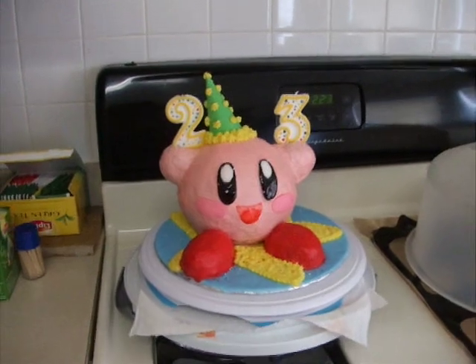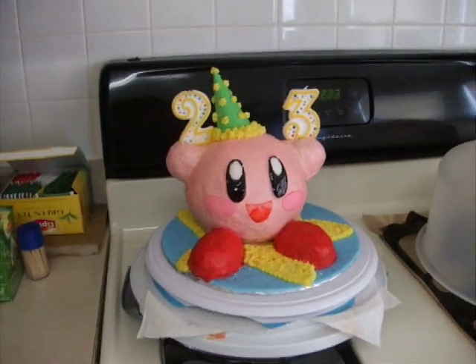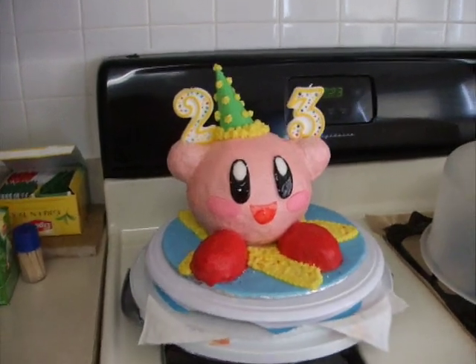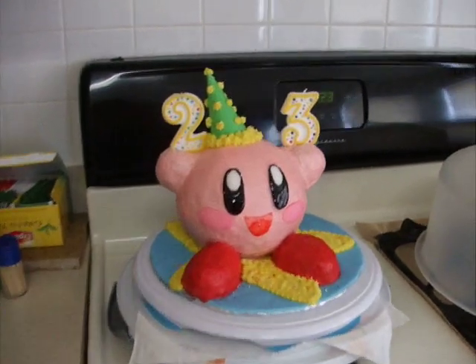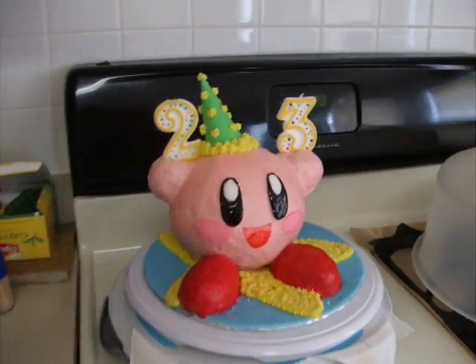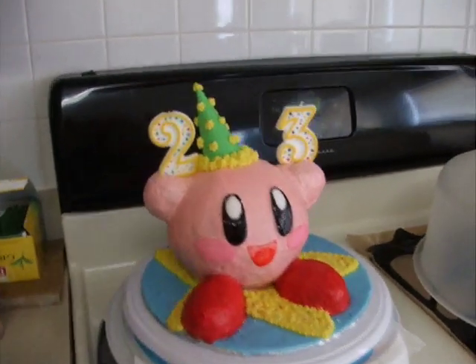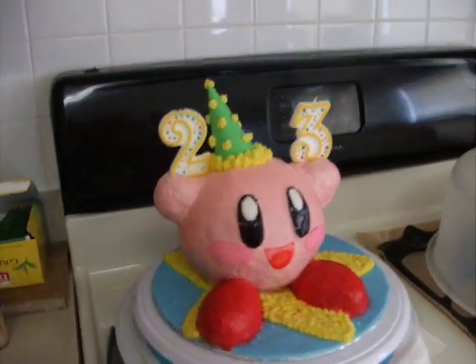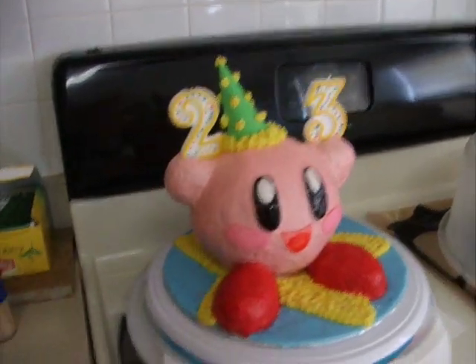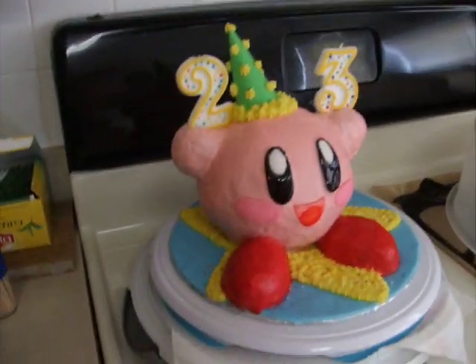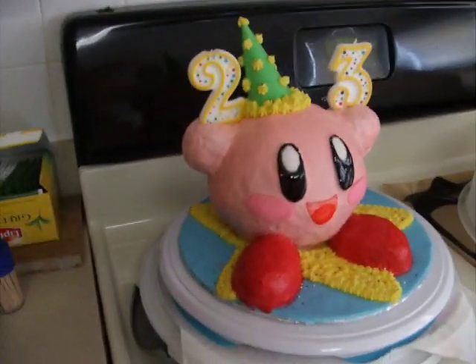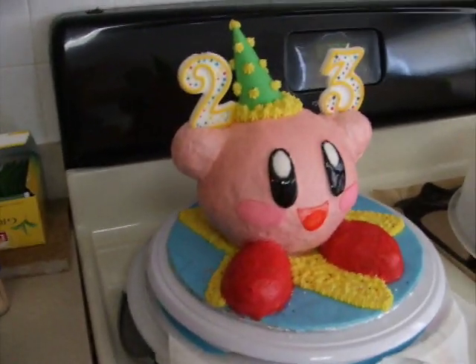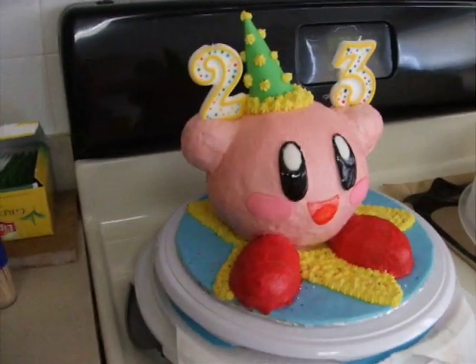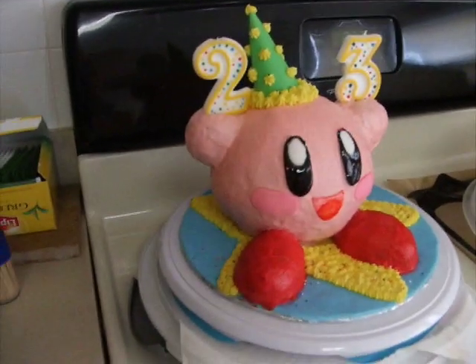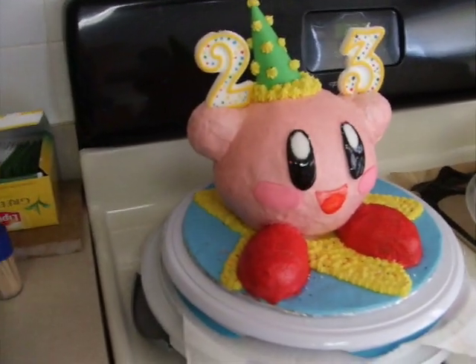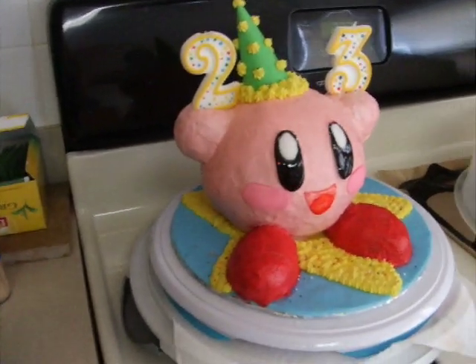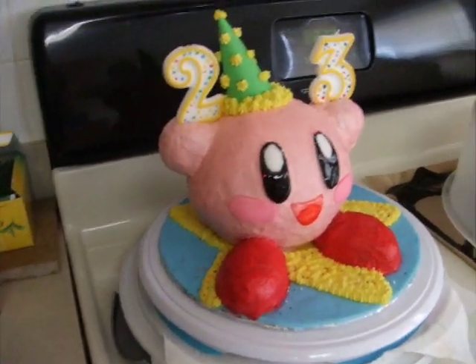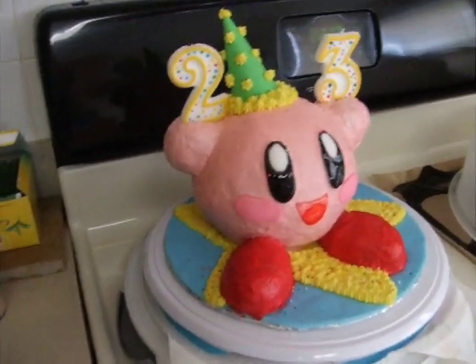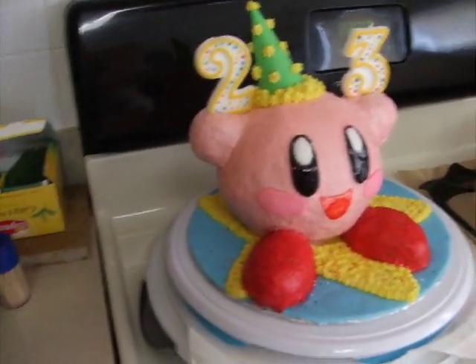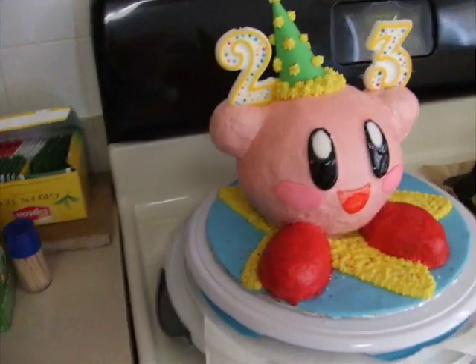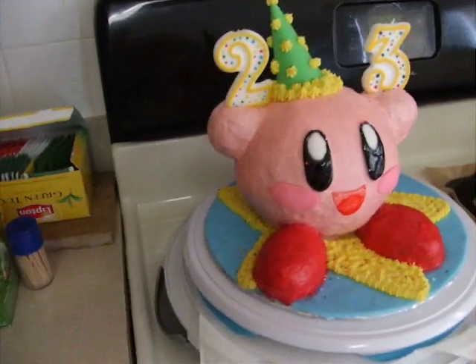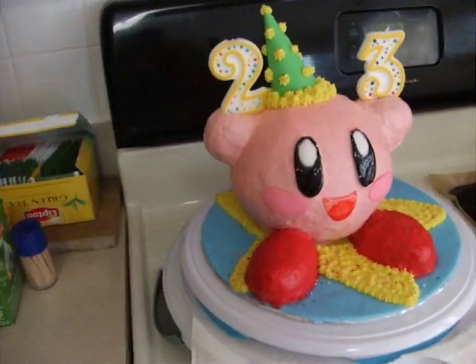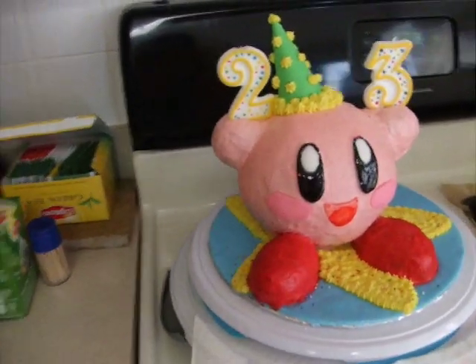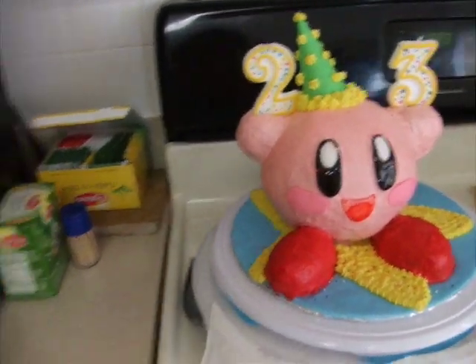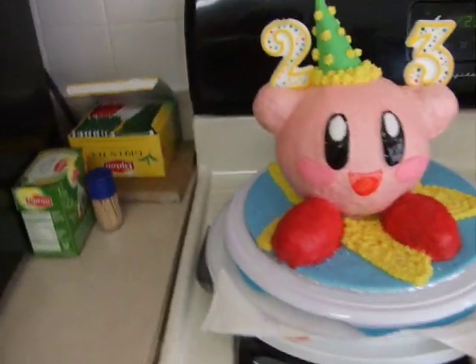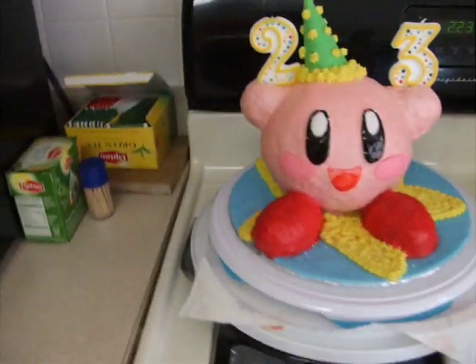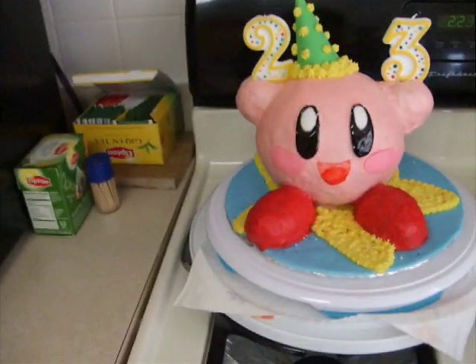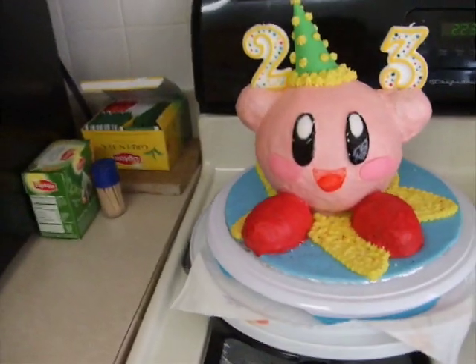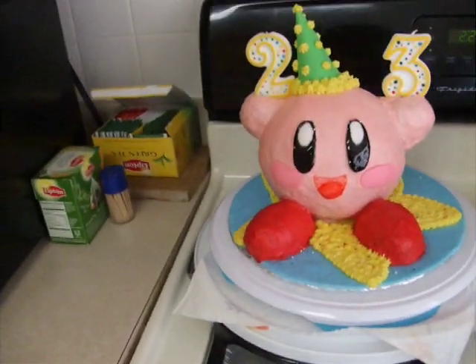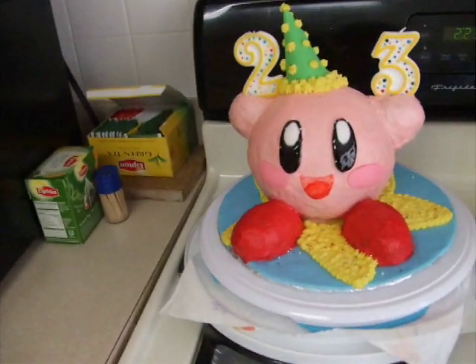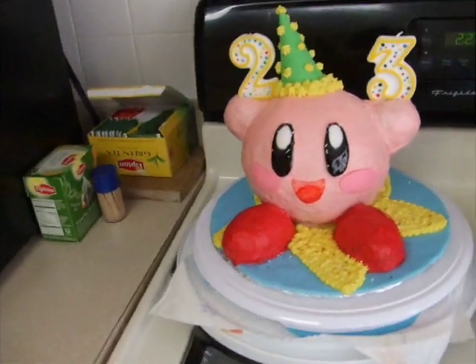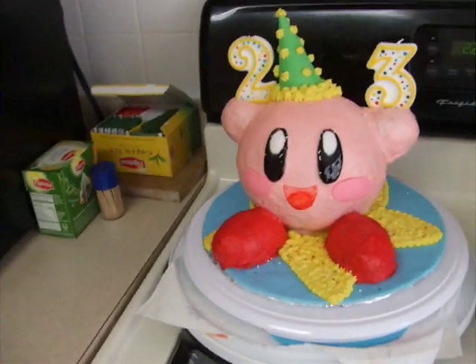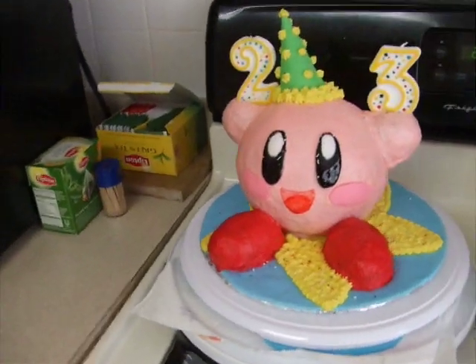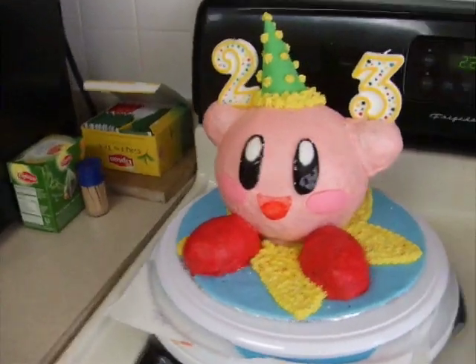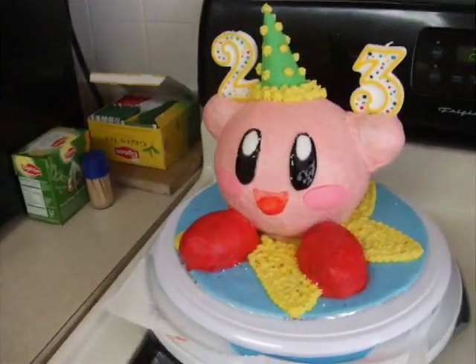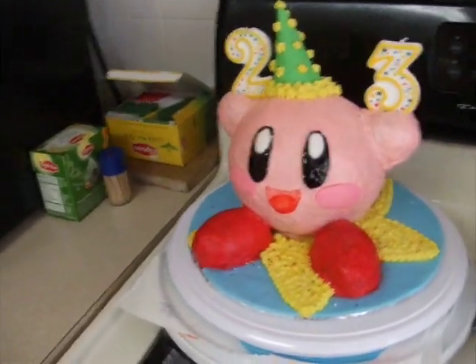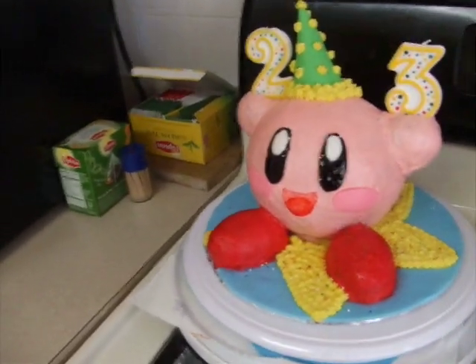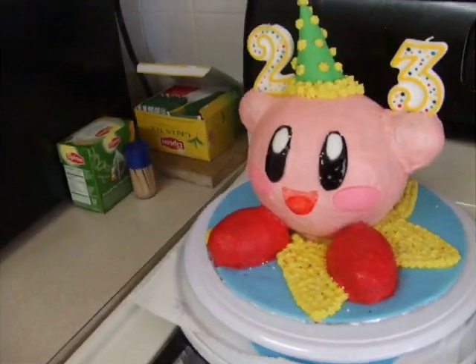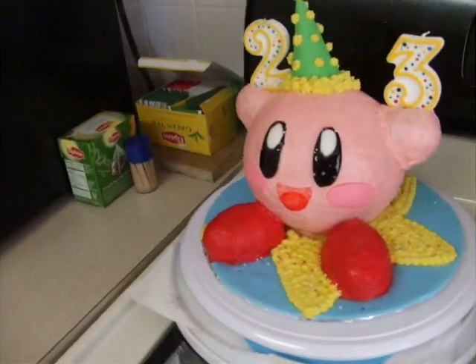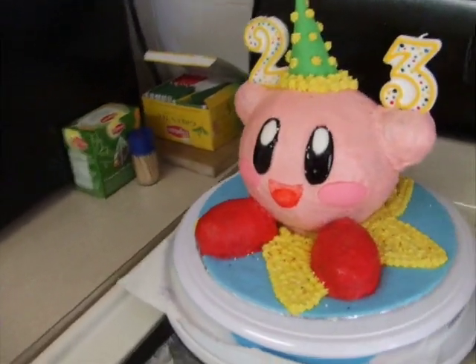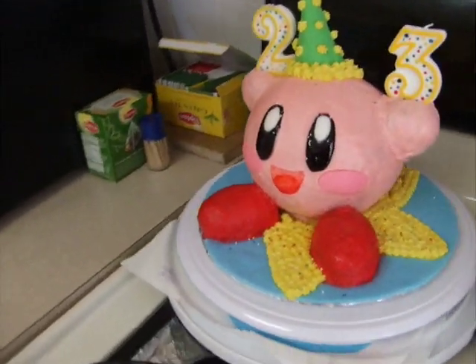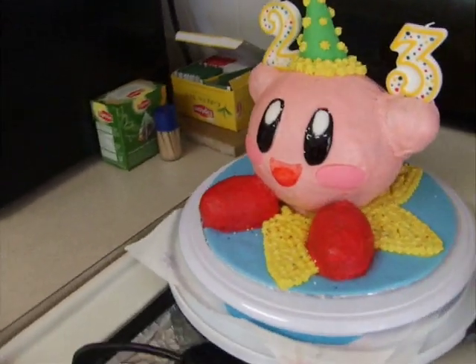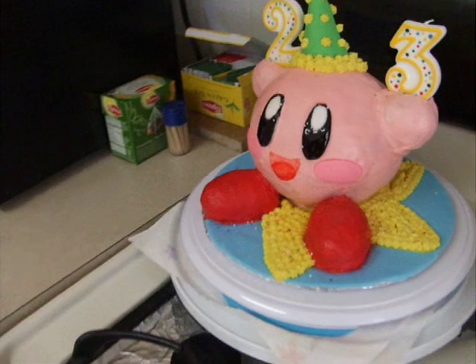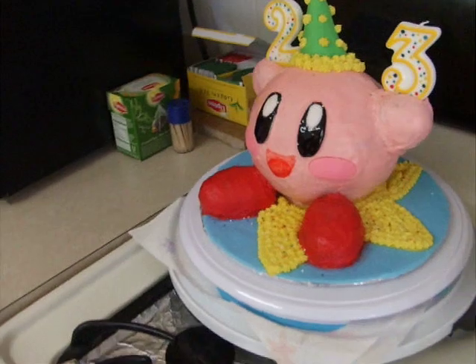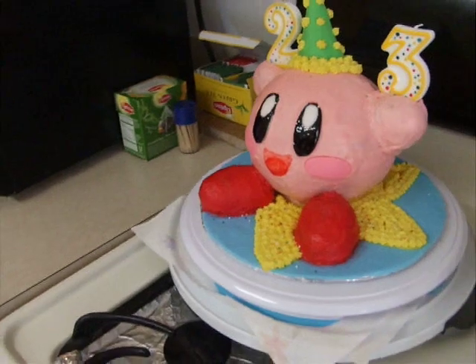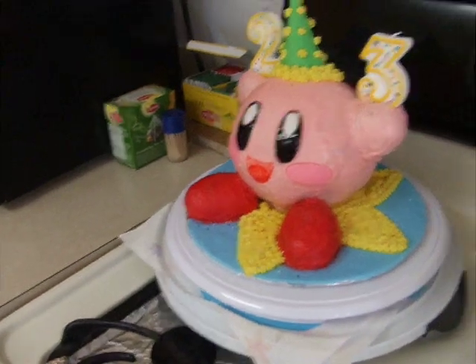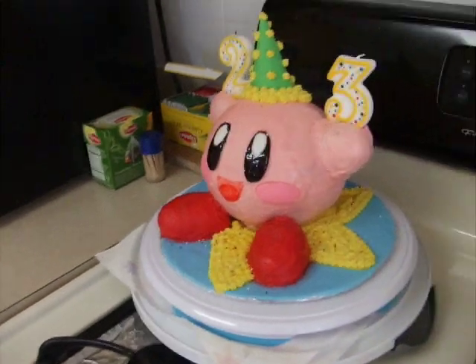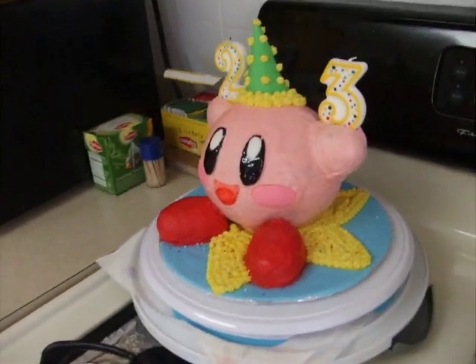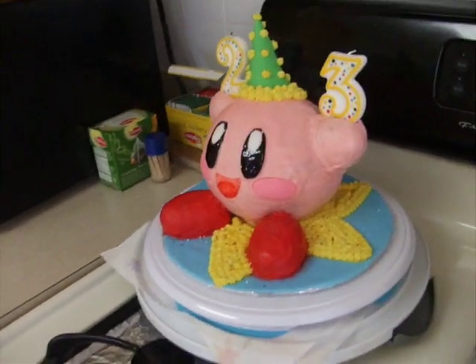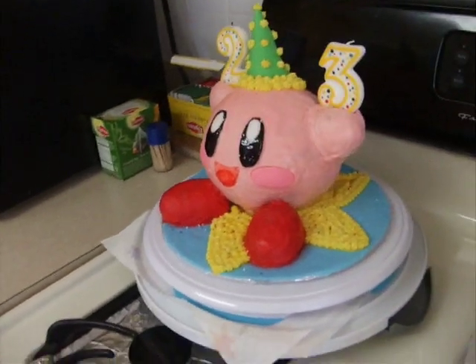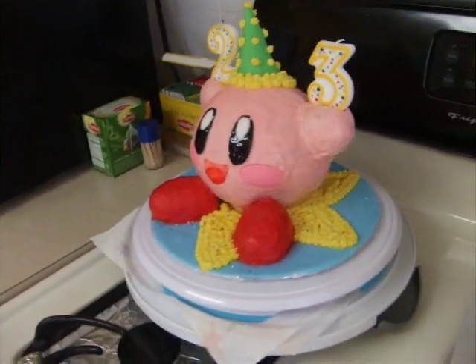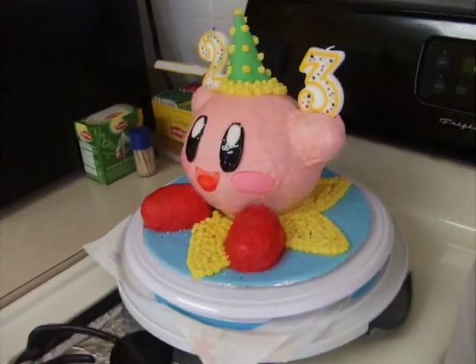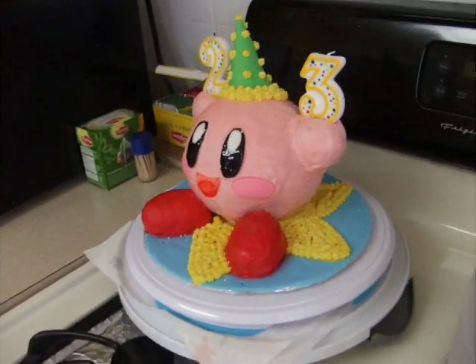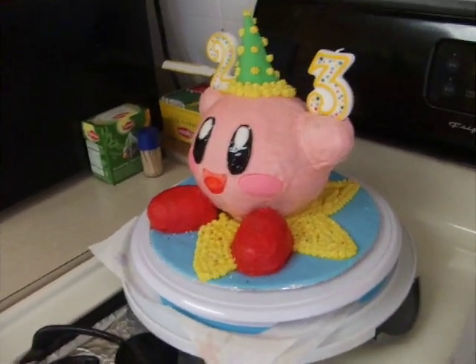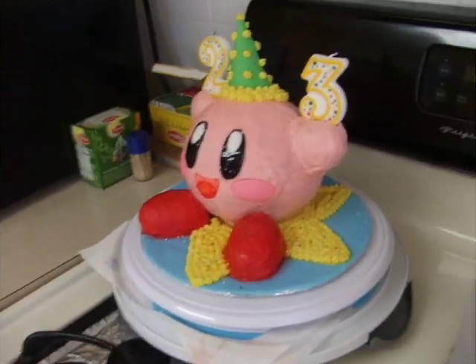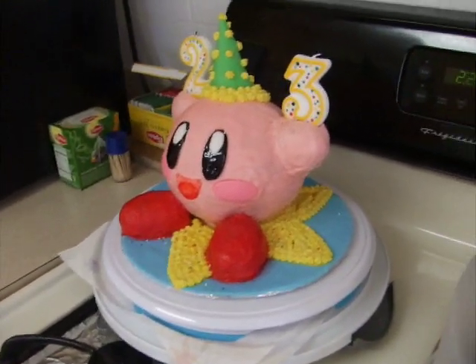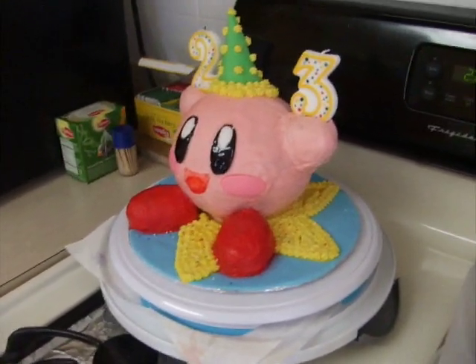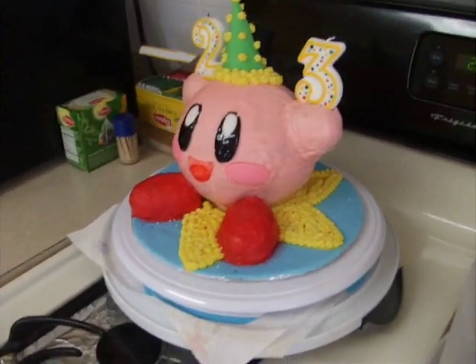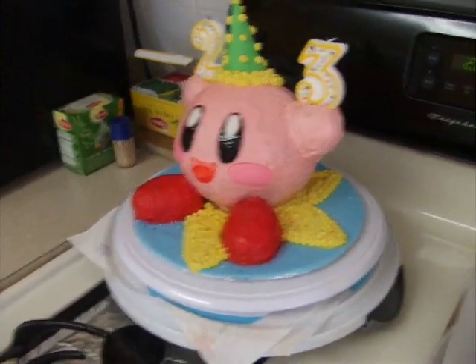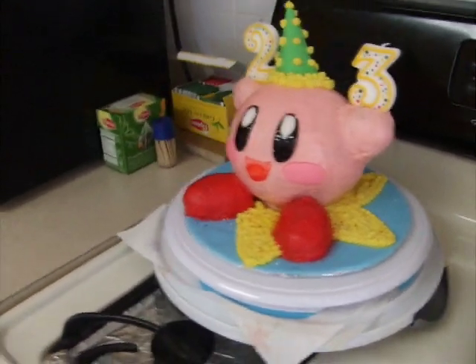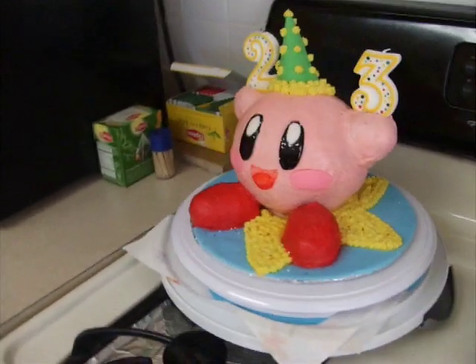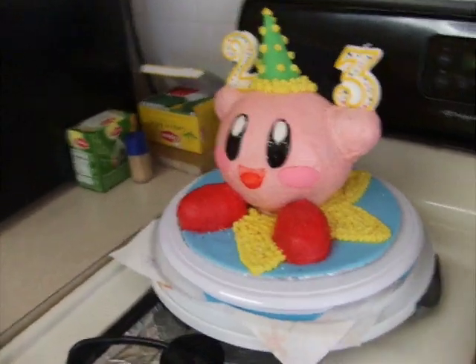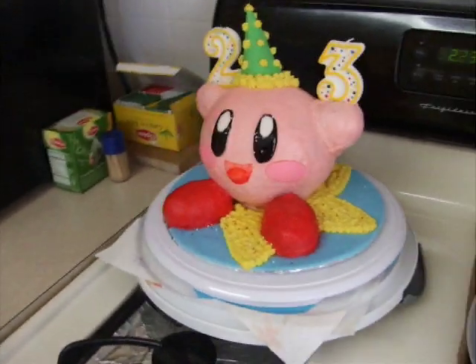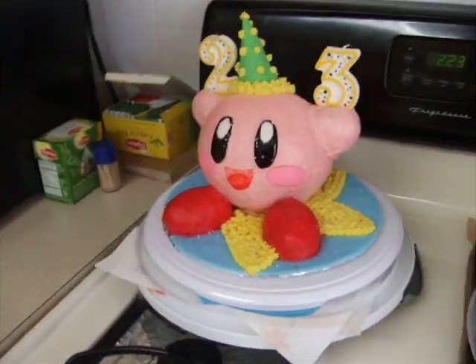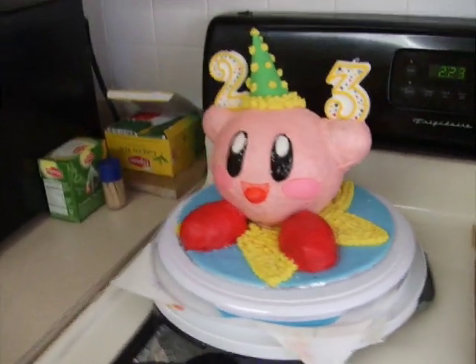I'm going to have to be really, really quiet here because my father-in-law is napping in the other room, but this is my birthday cake, which I just finished.